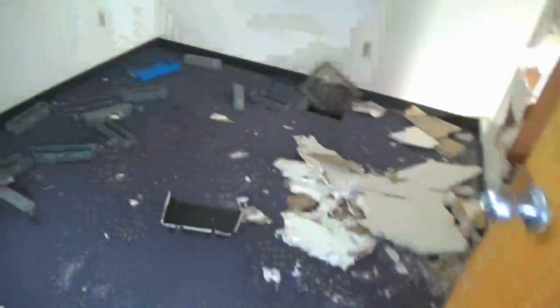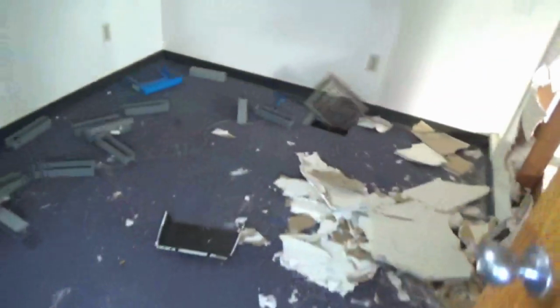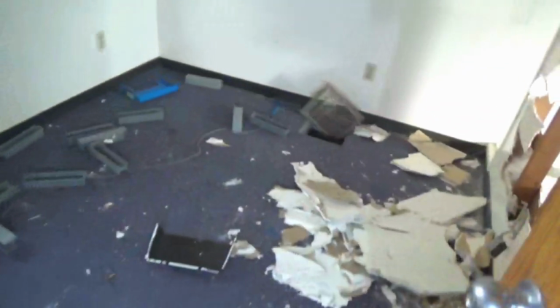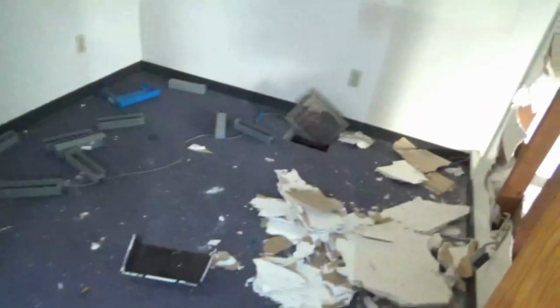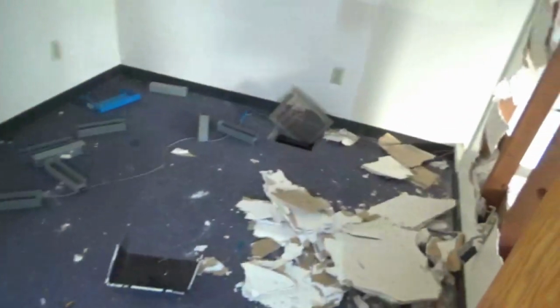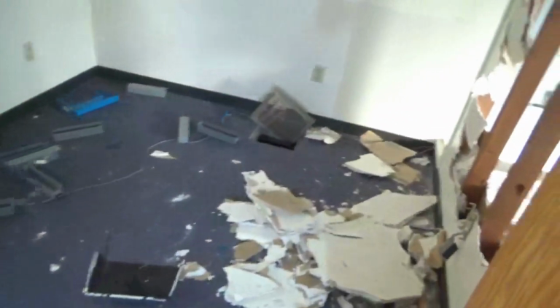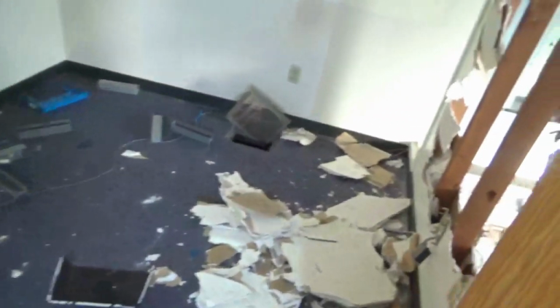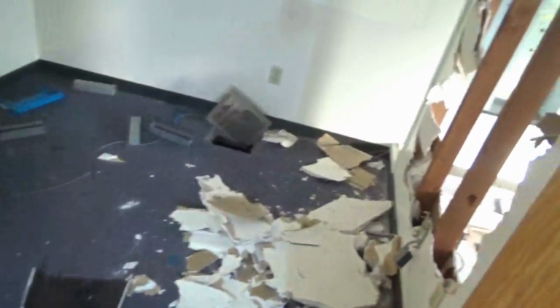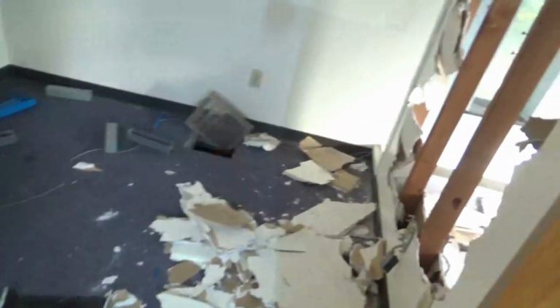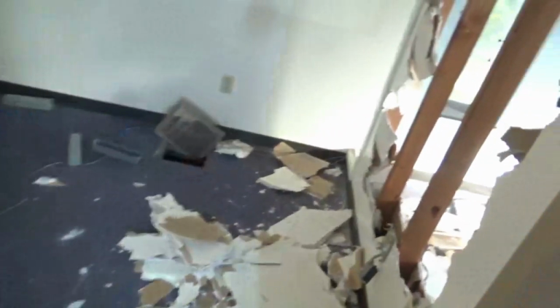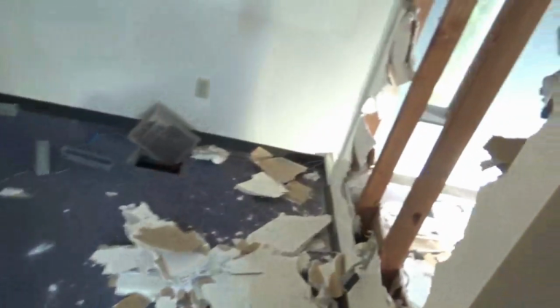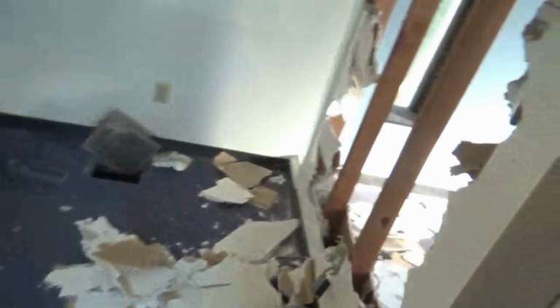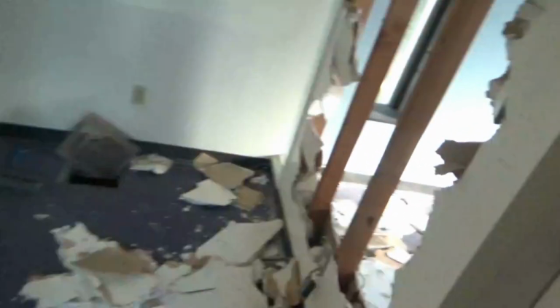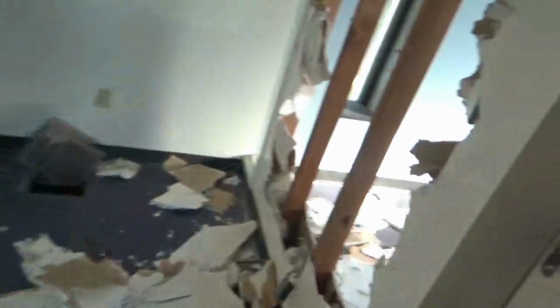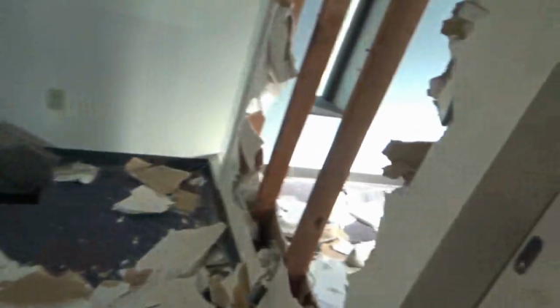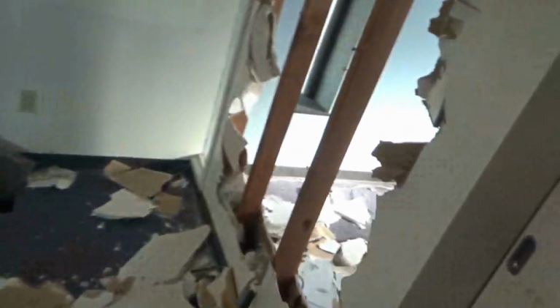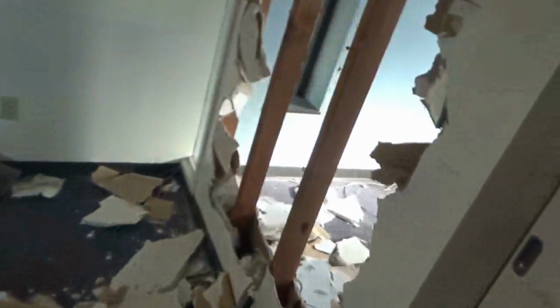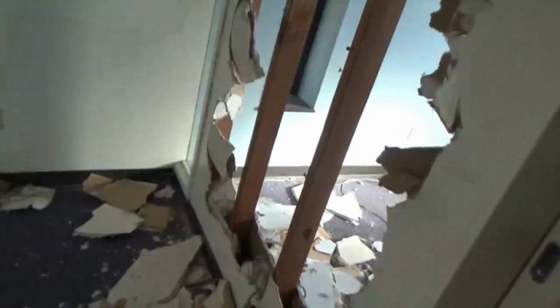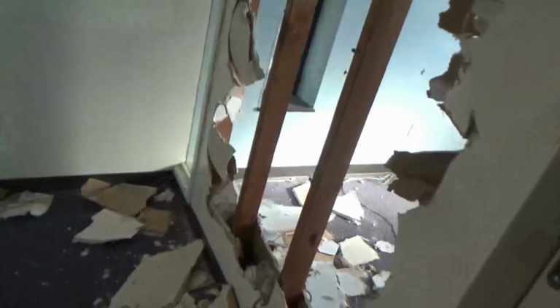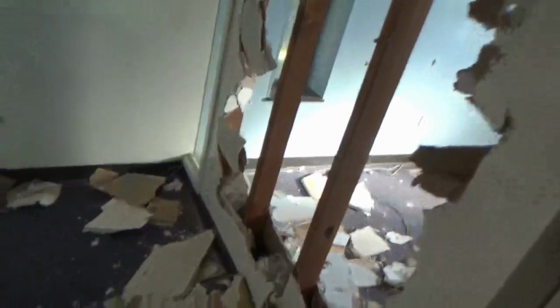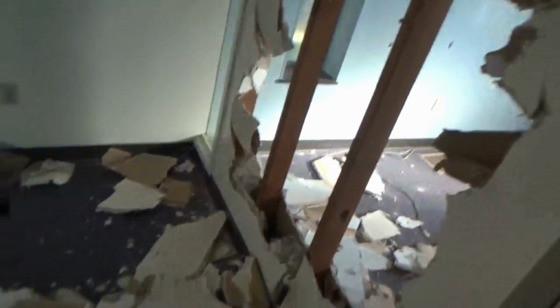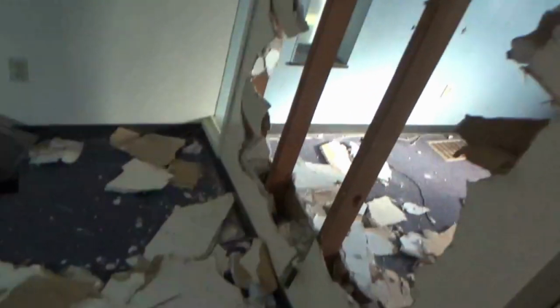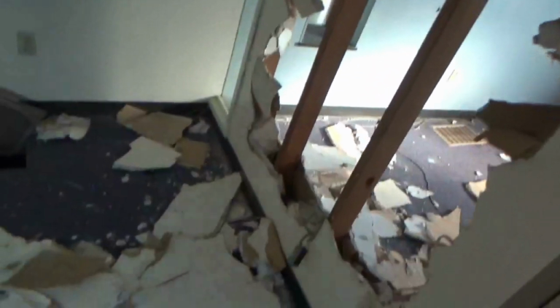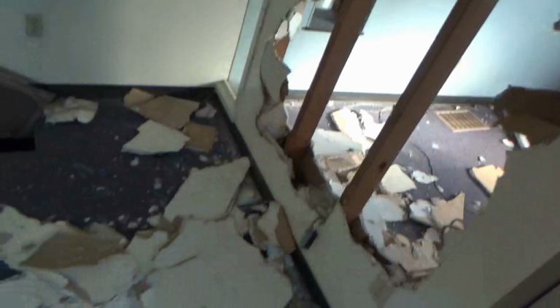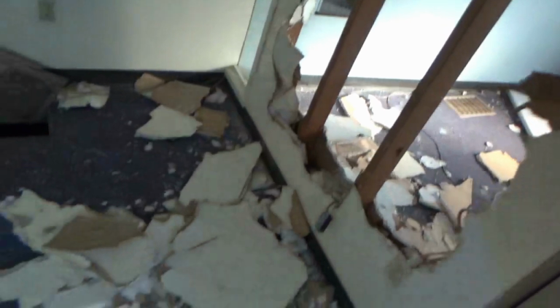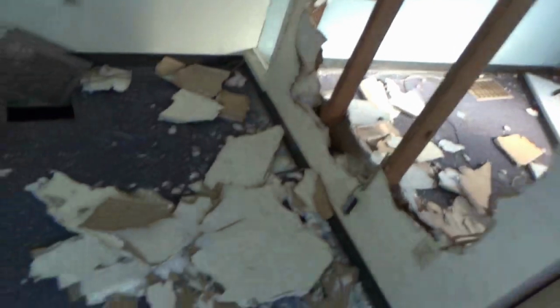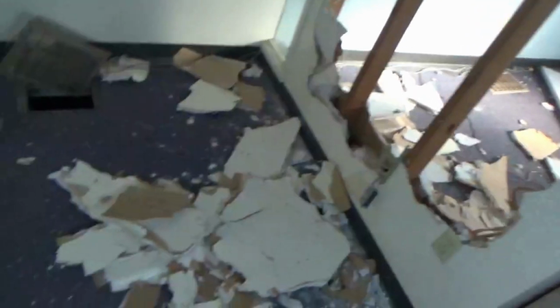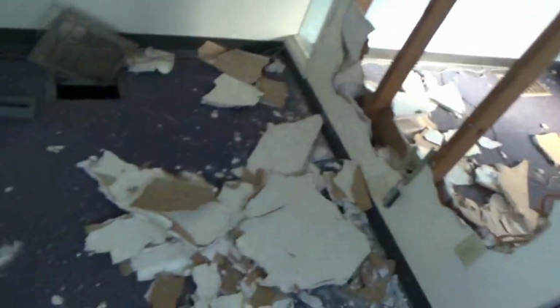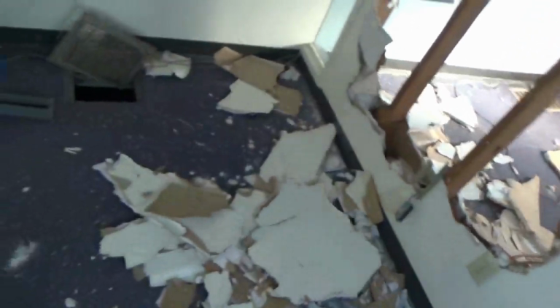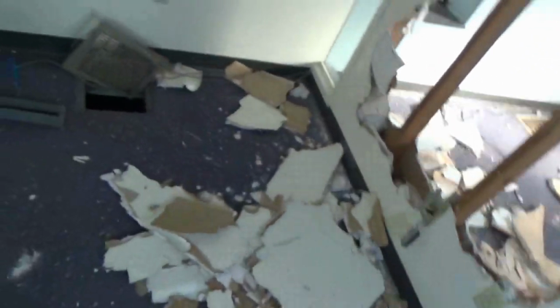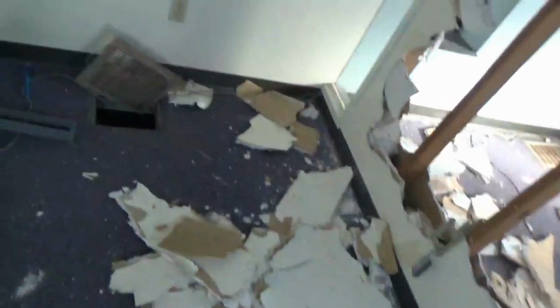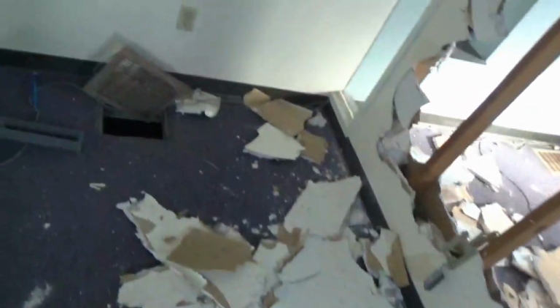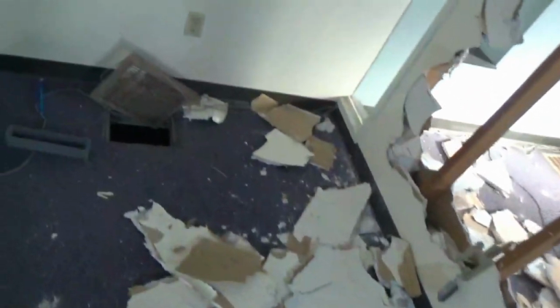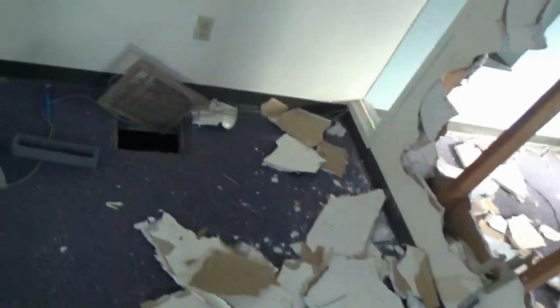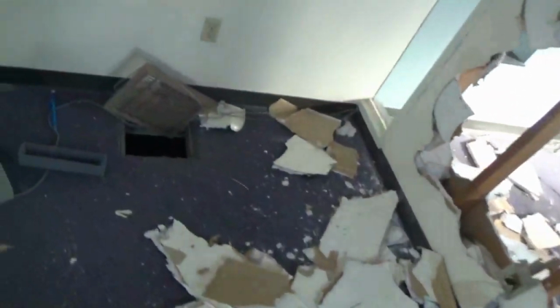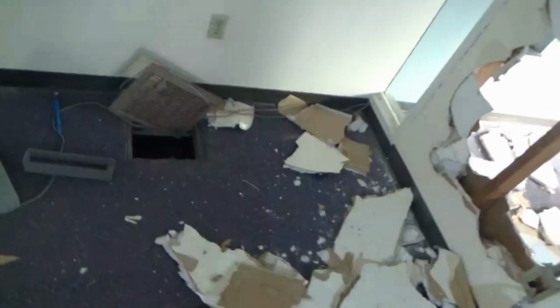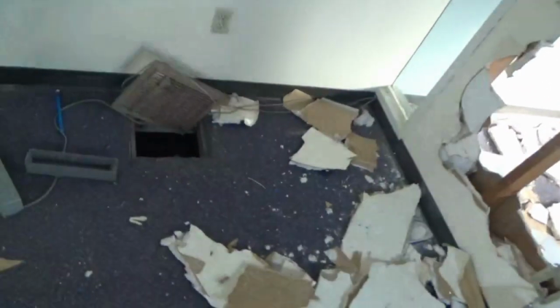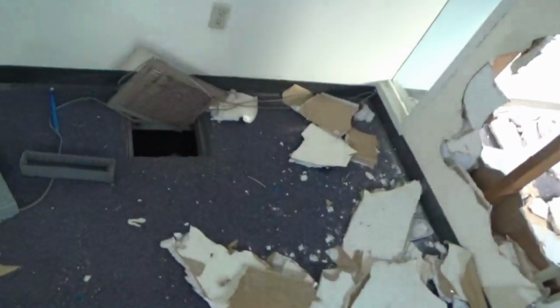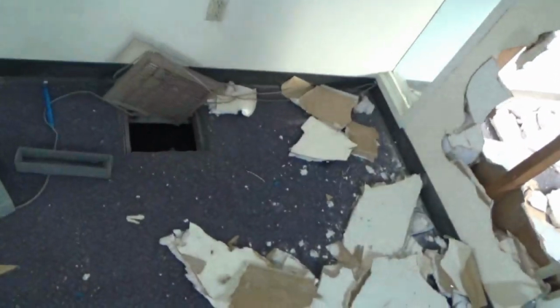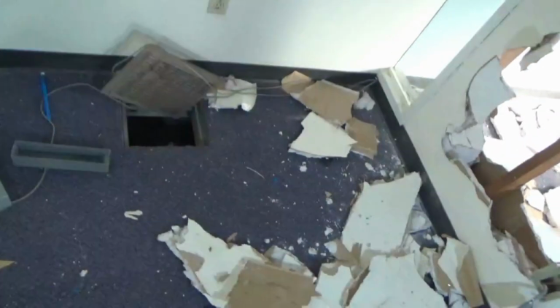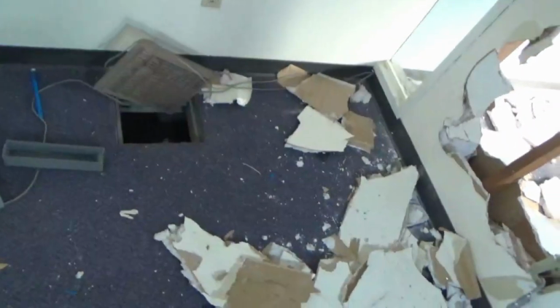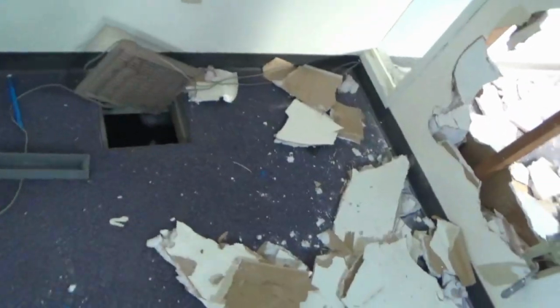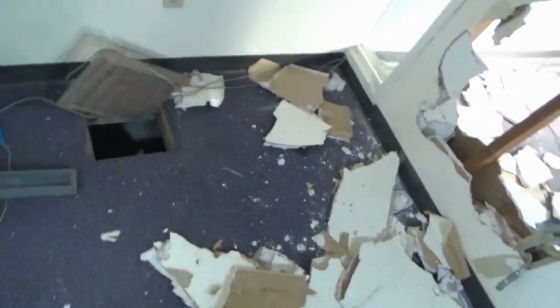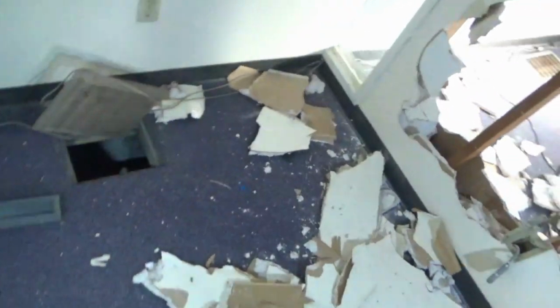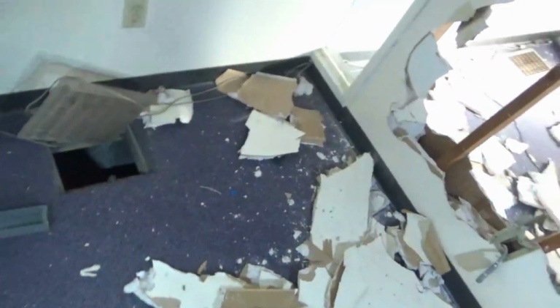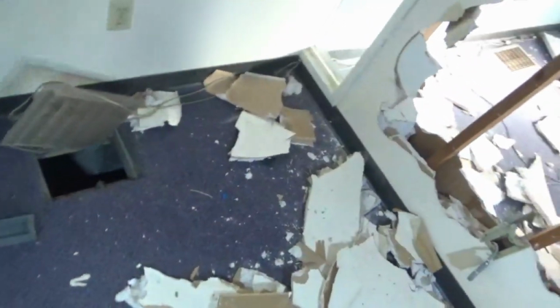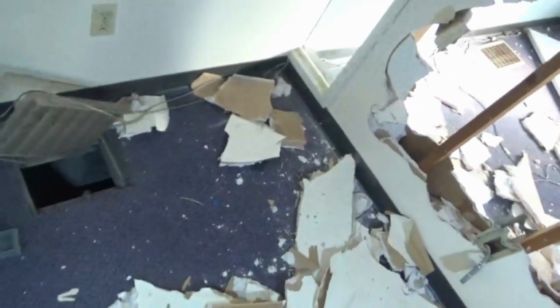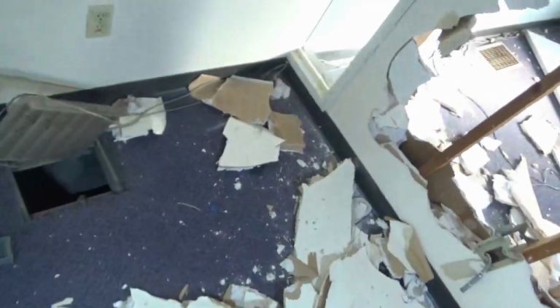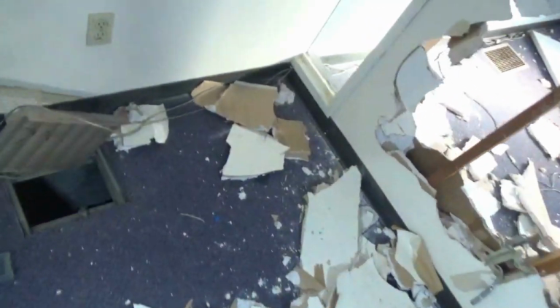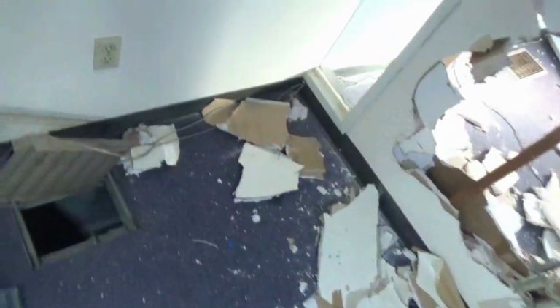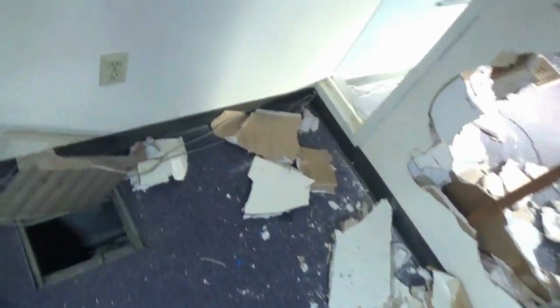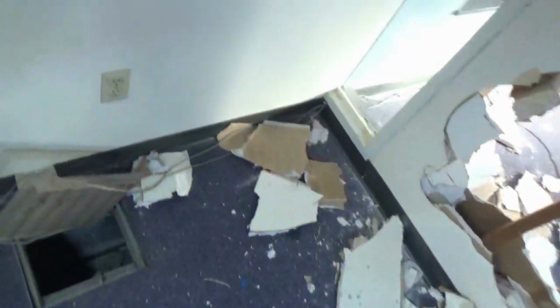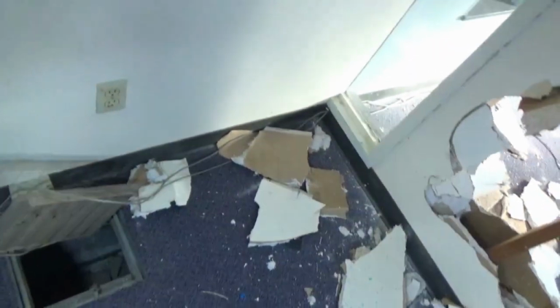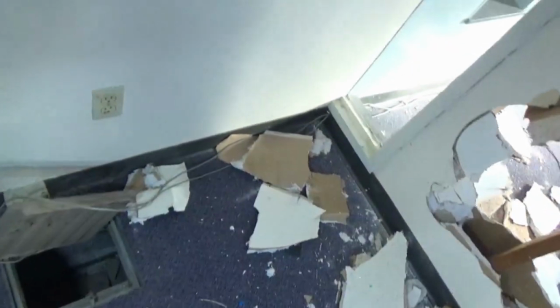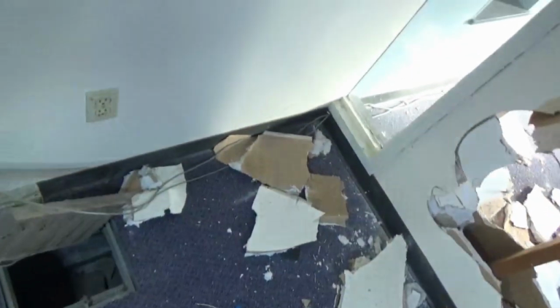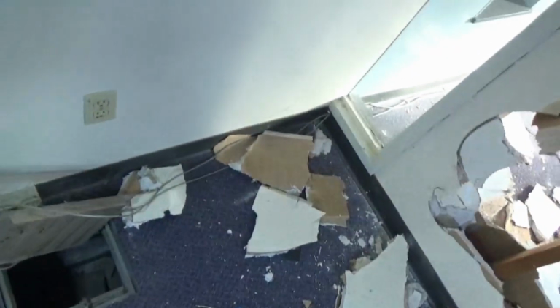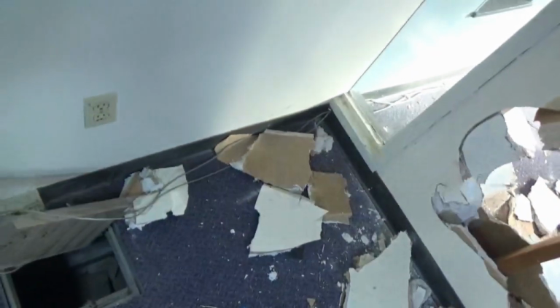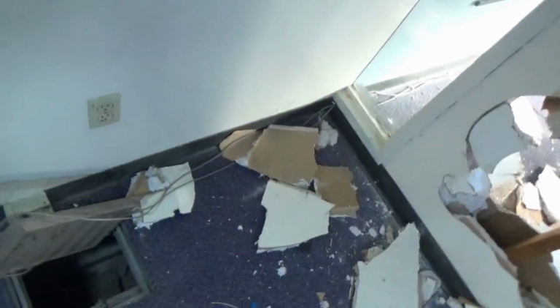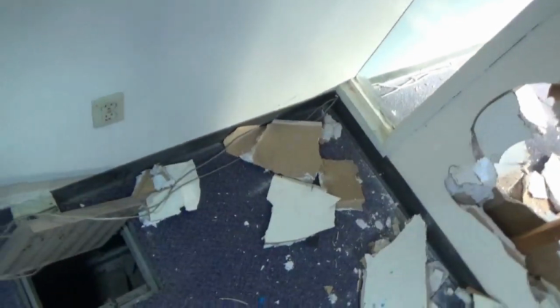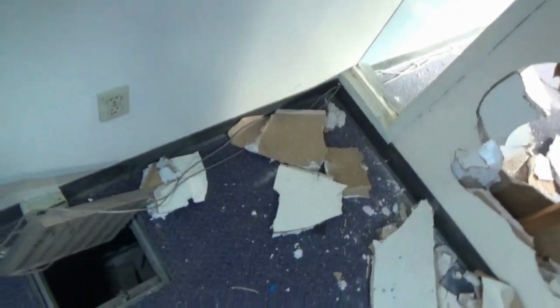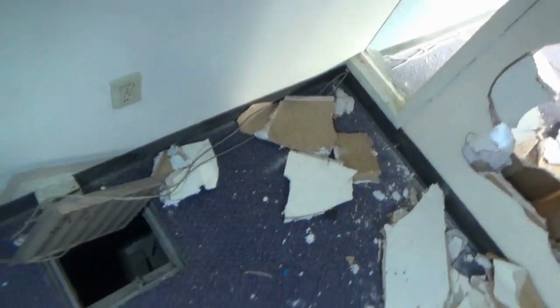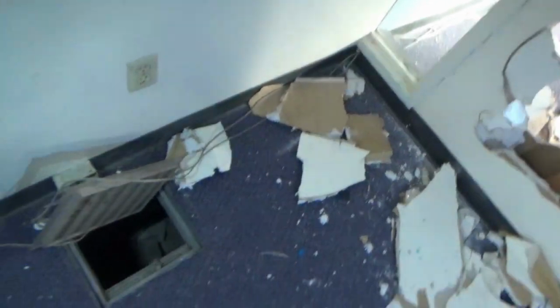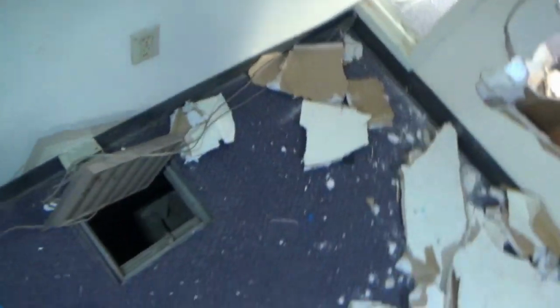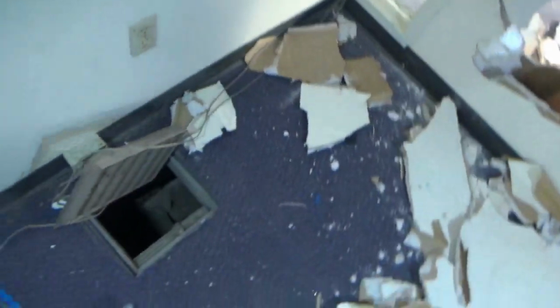The last room of the tour at this abandoned mental asylum. Well, that goes farther down than I thought.